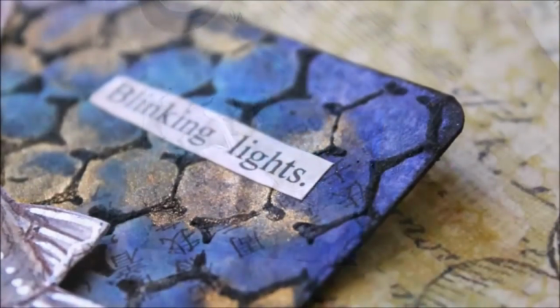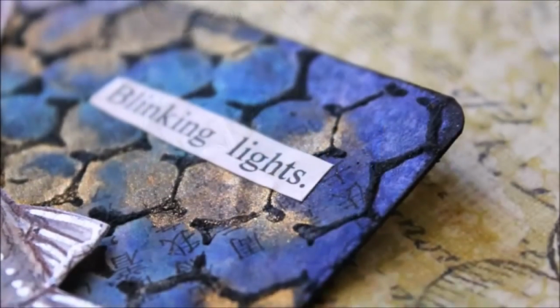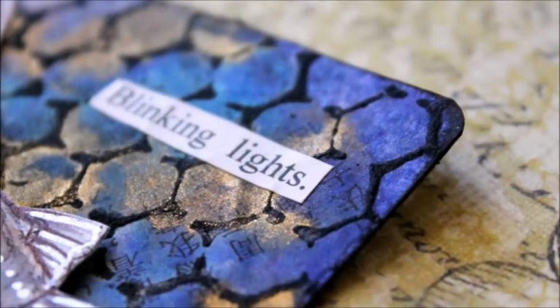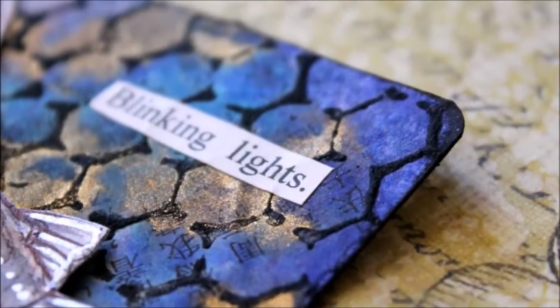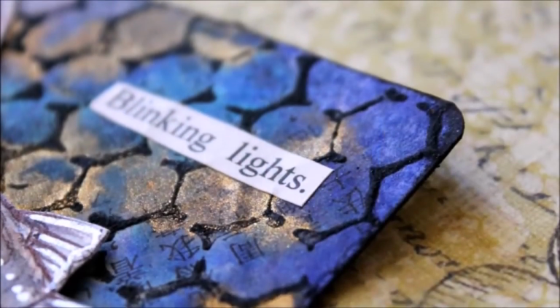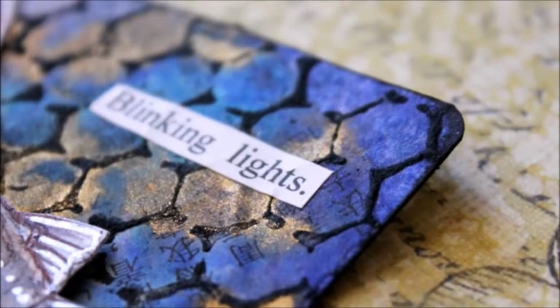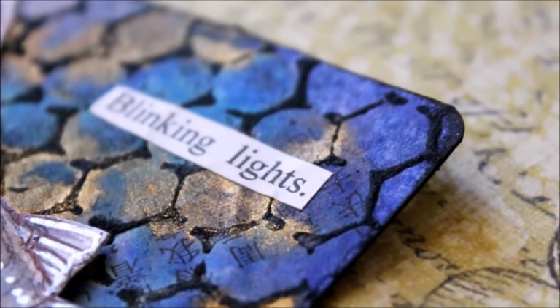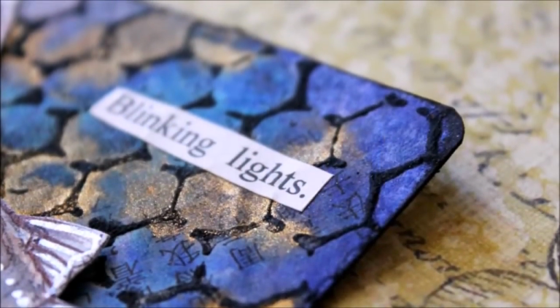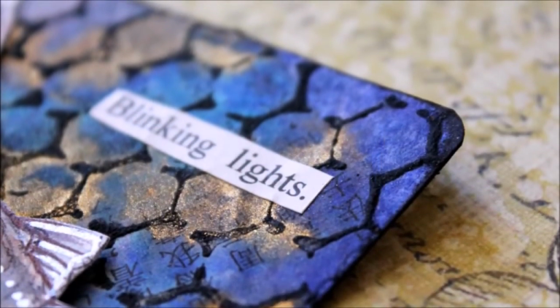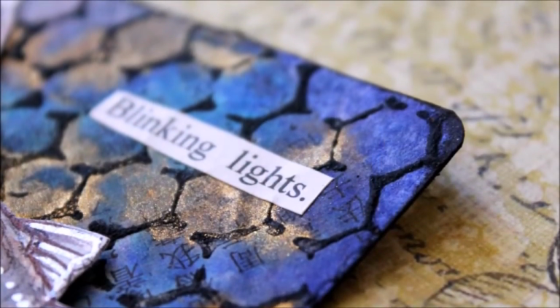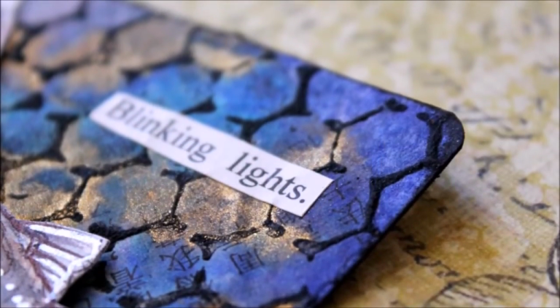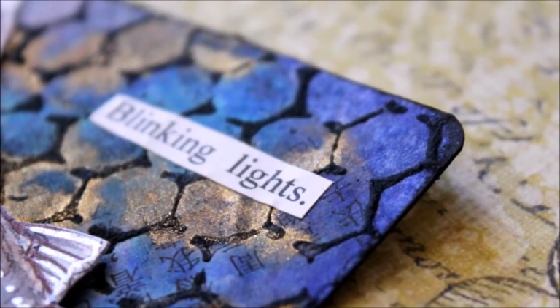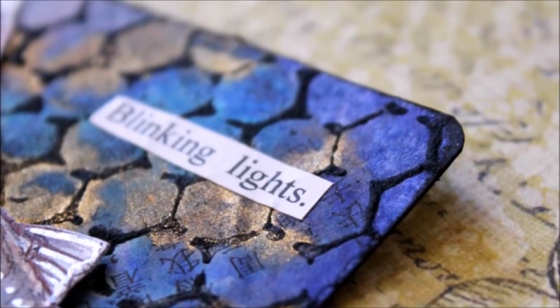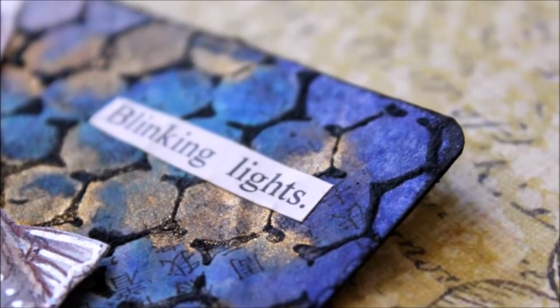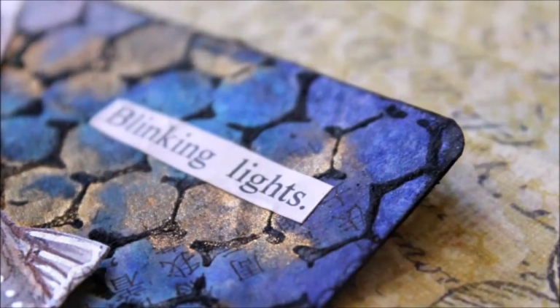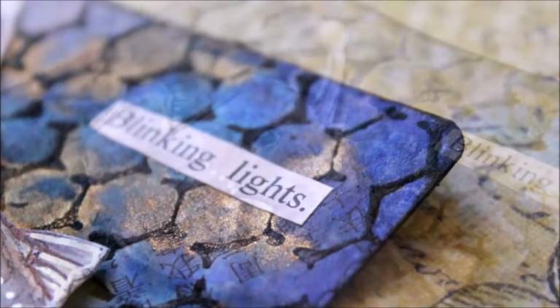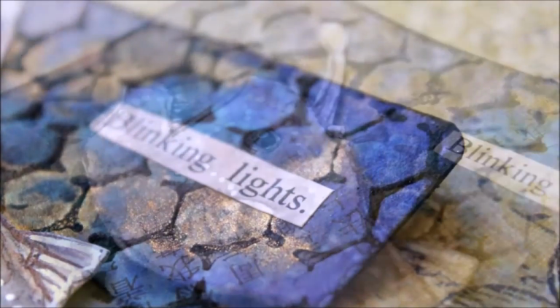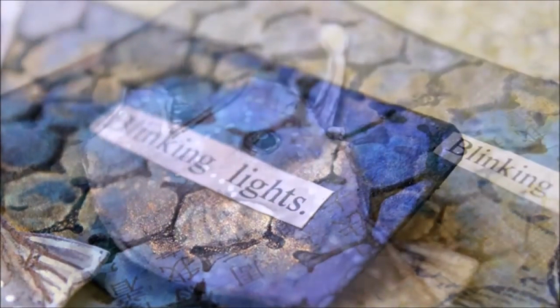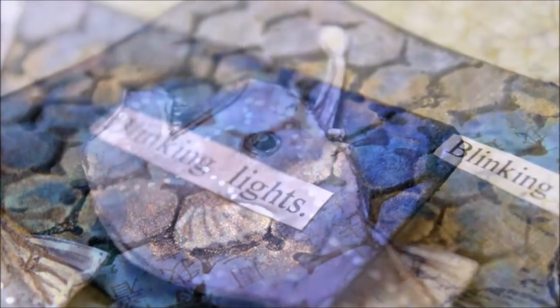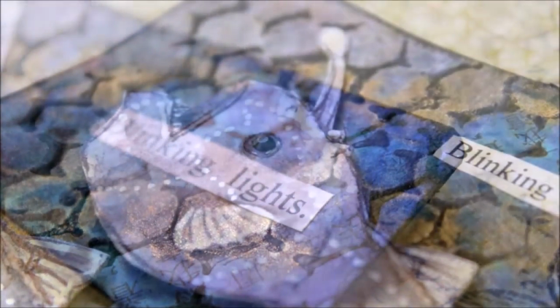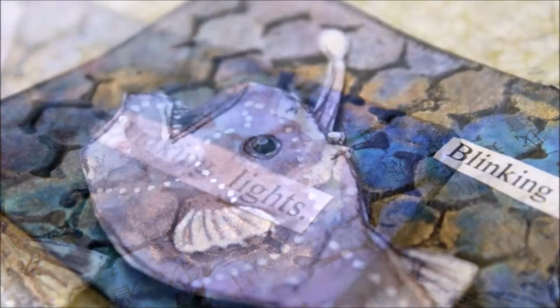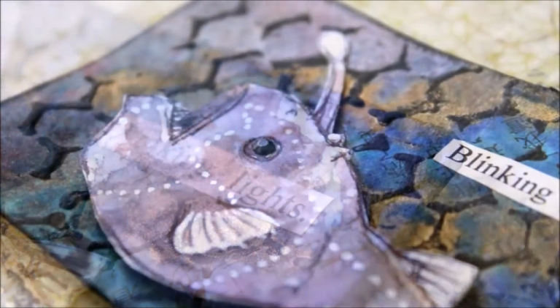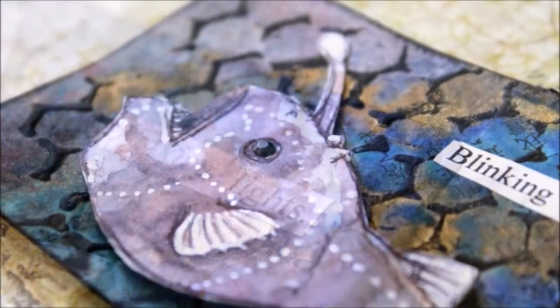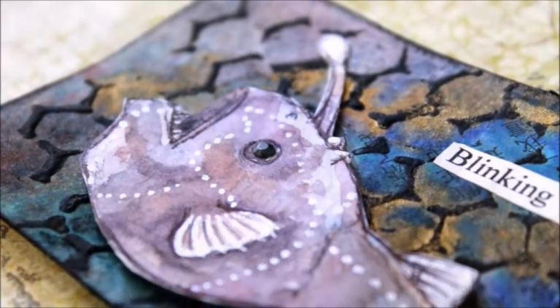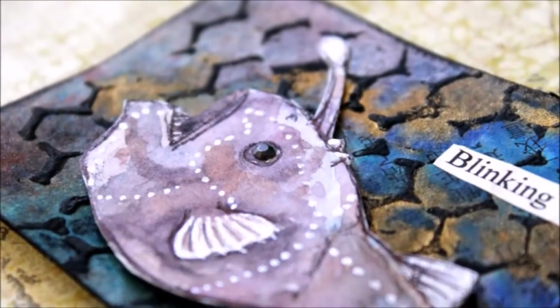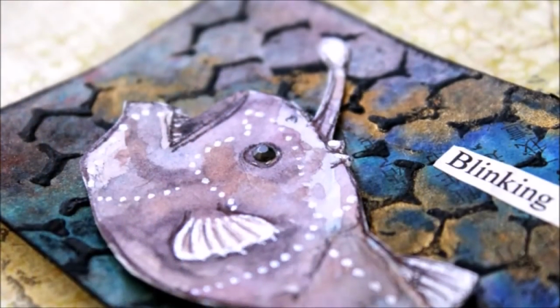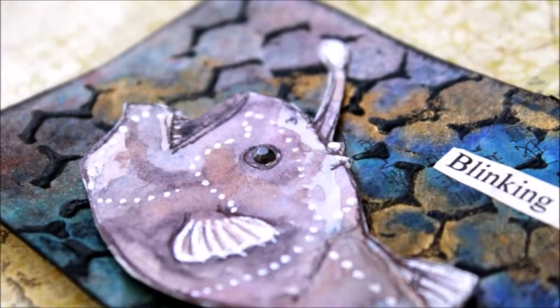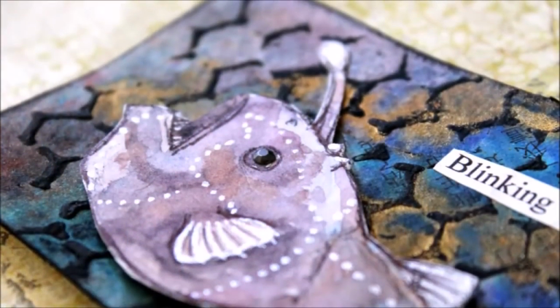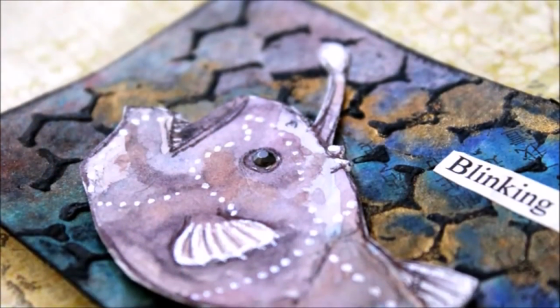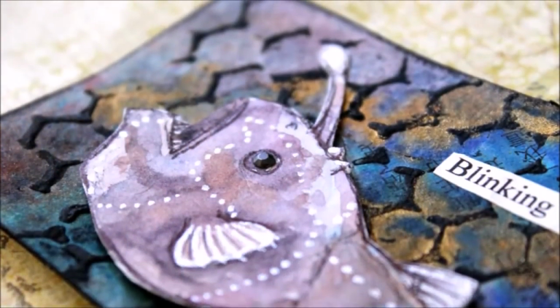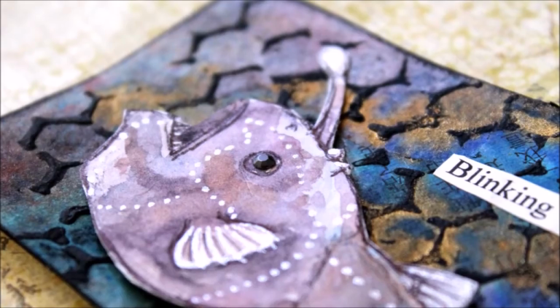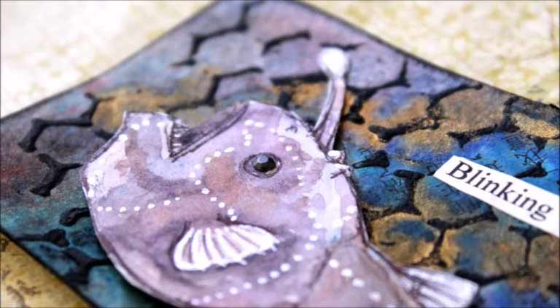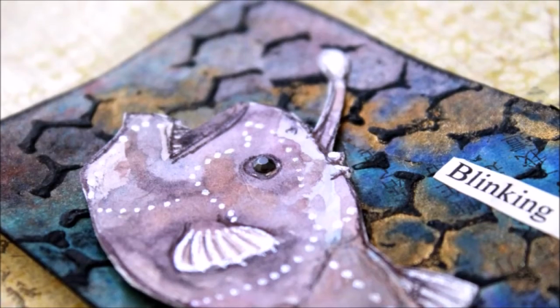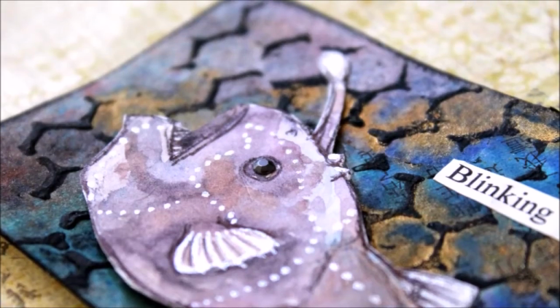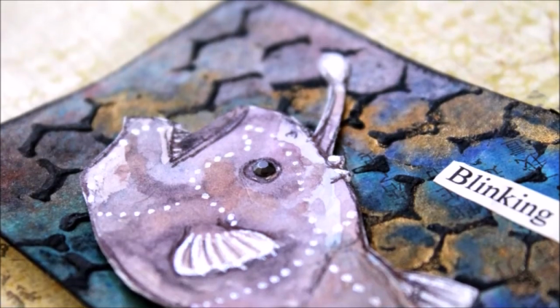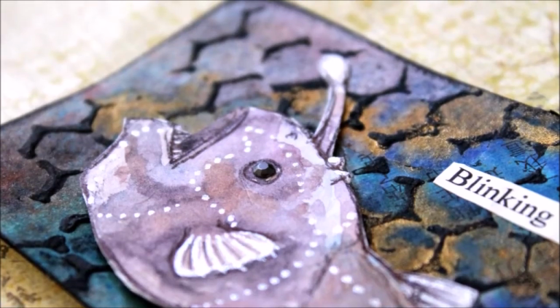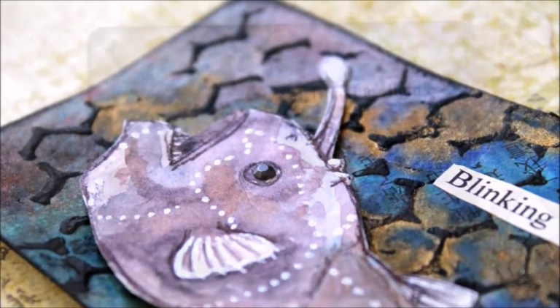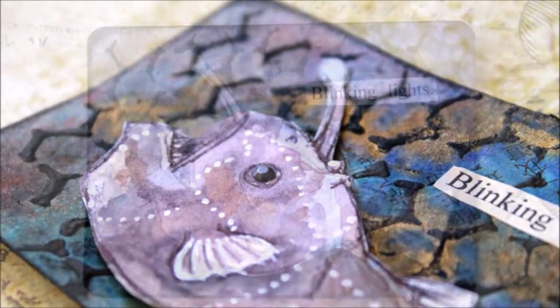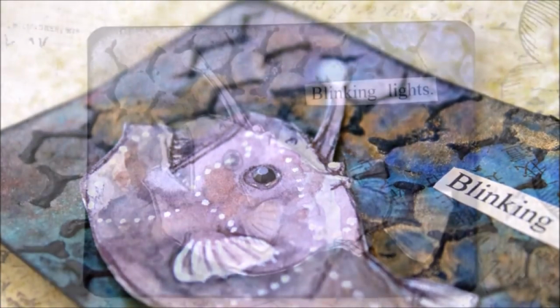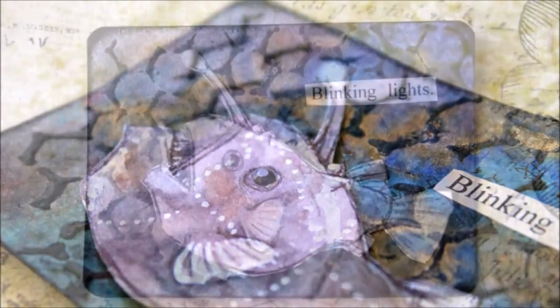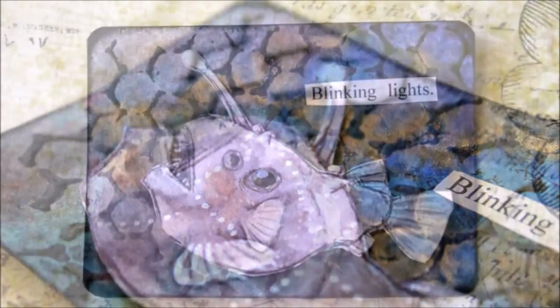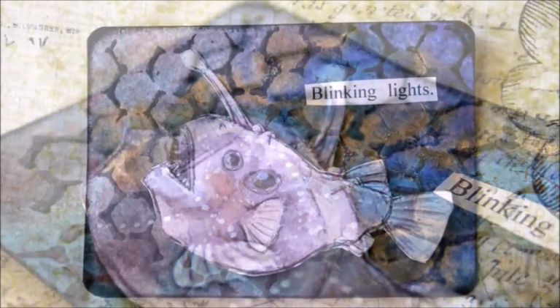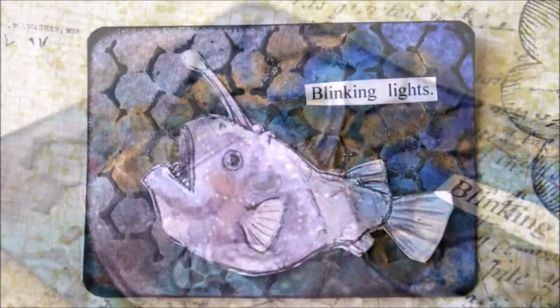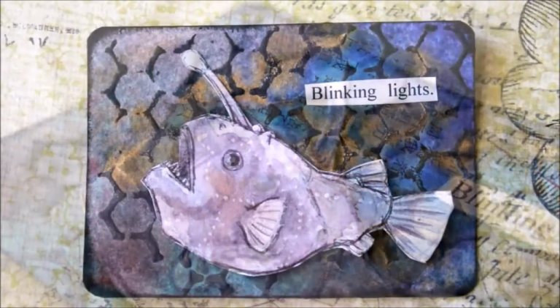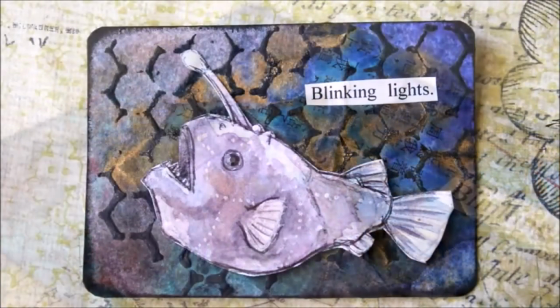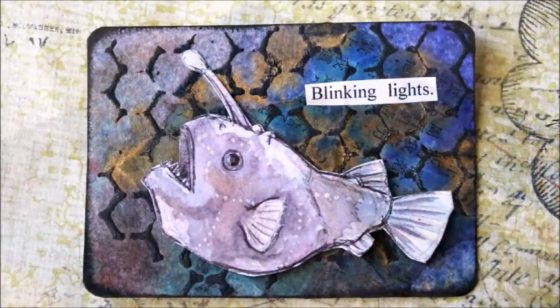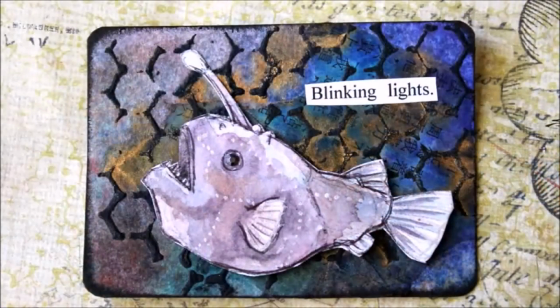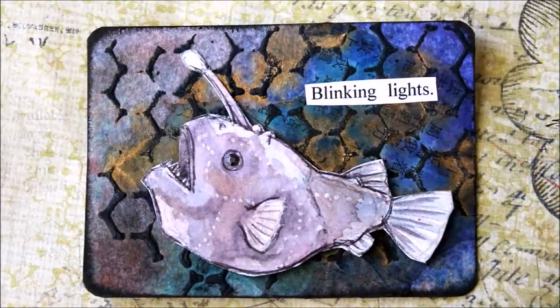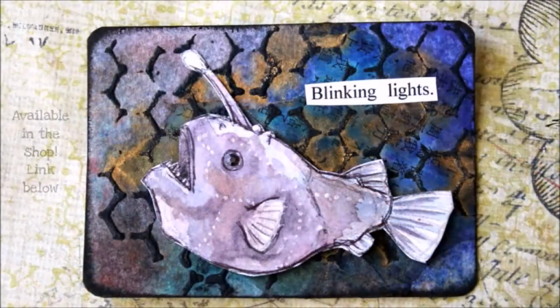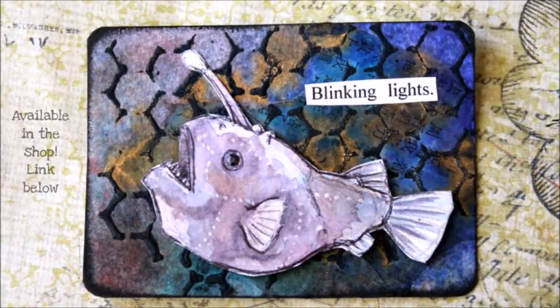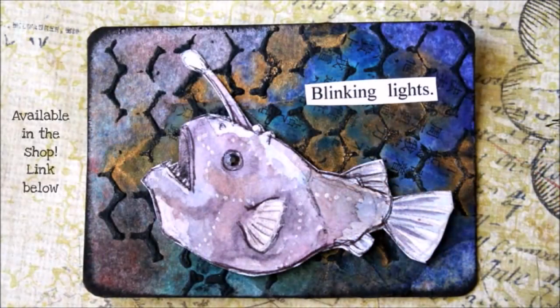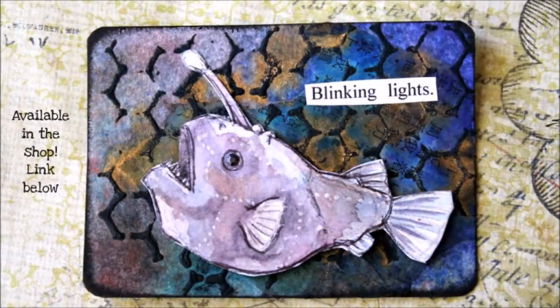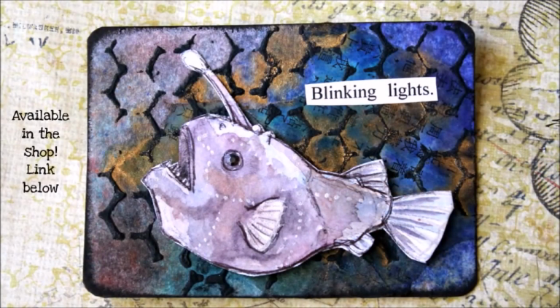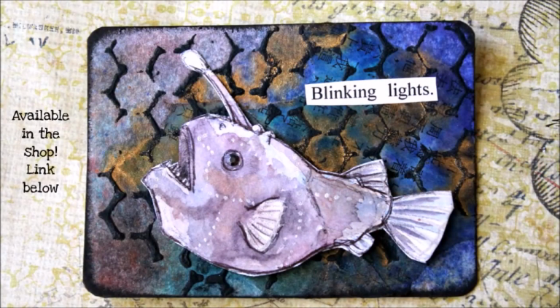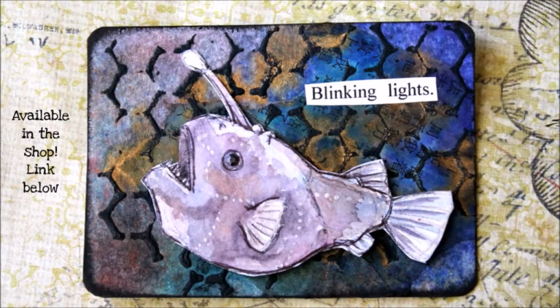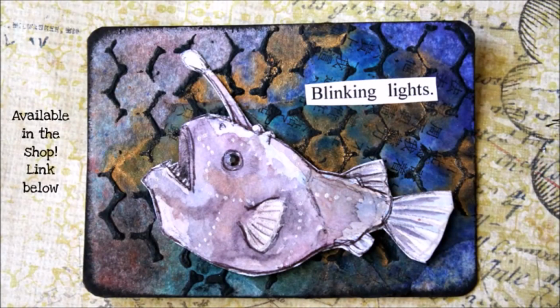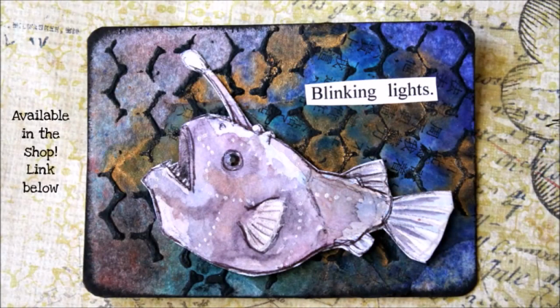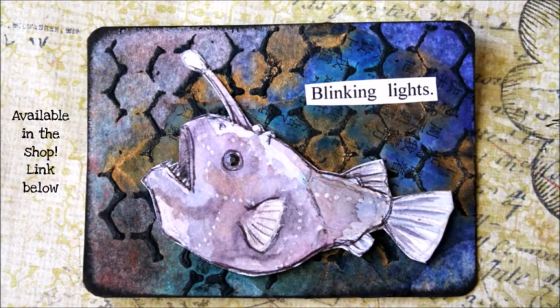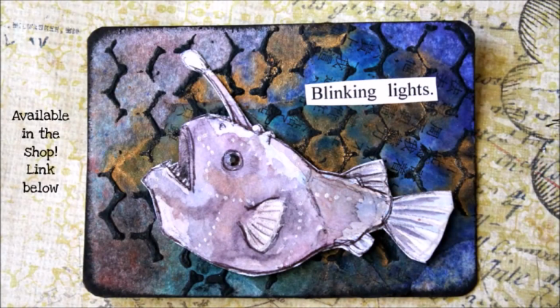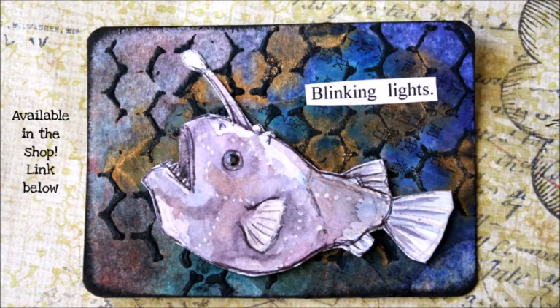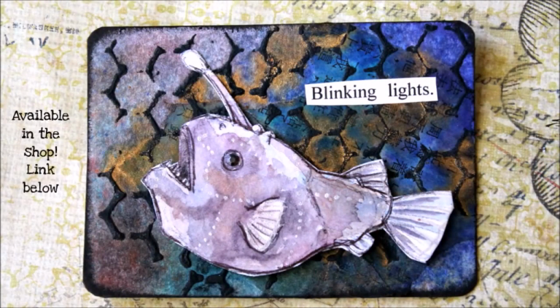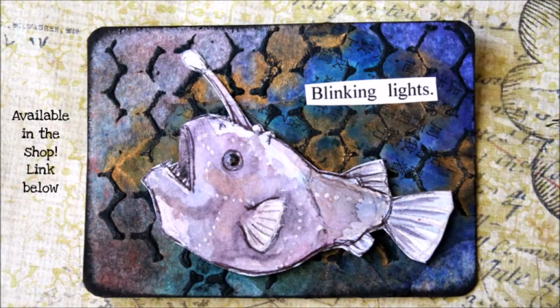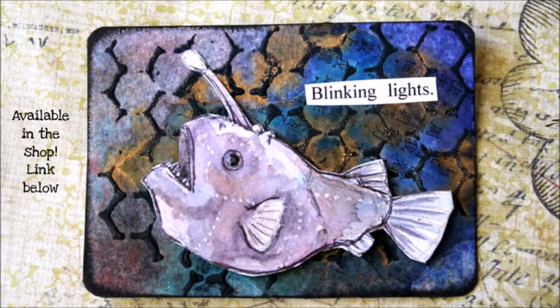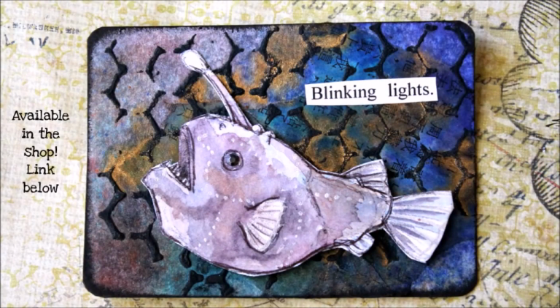Here's the finished card — it will be available in my Etsy shop as soon as this video is uploaded. I hope you enjoyed this video and I will see you next time.